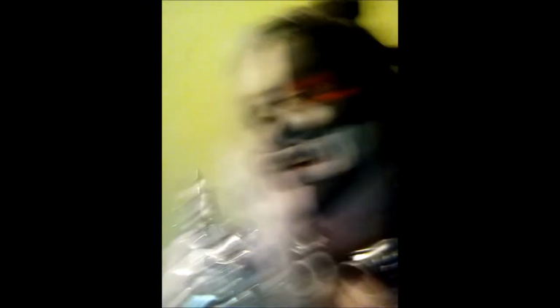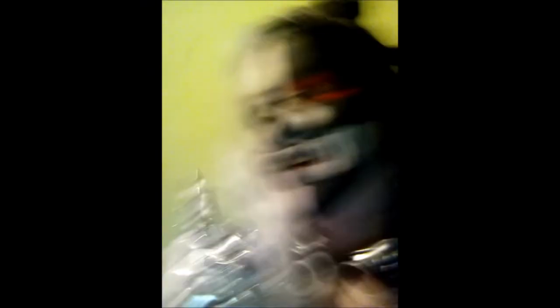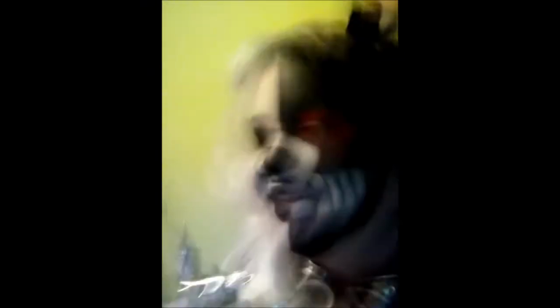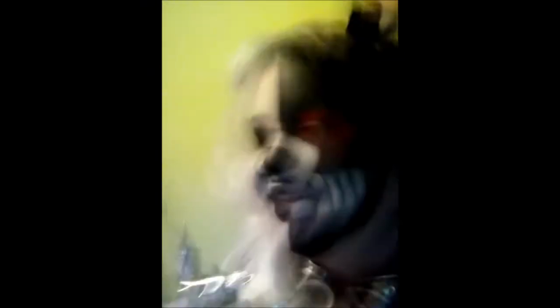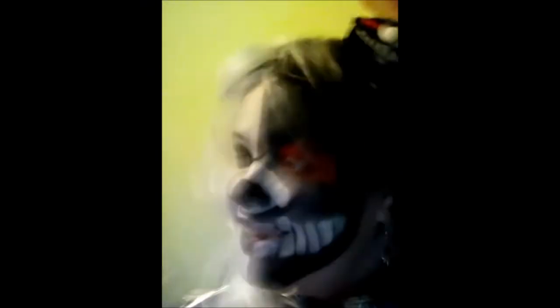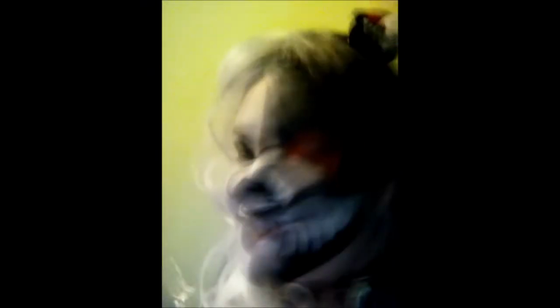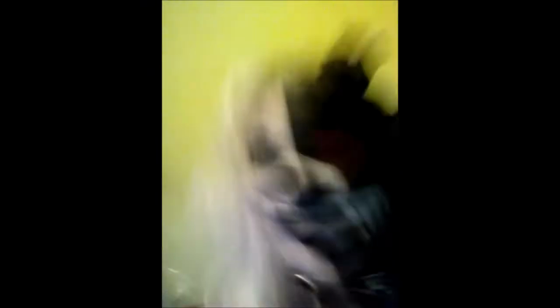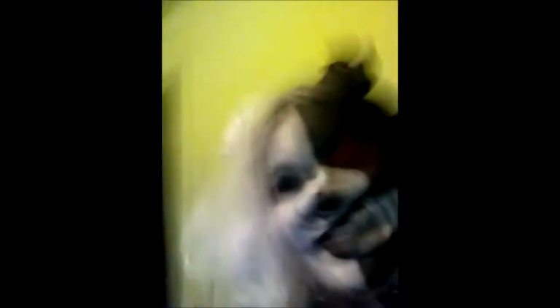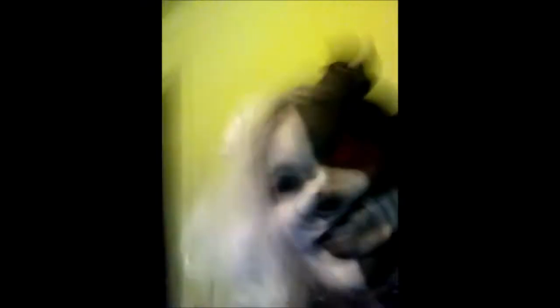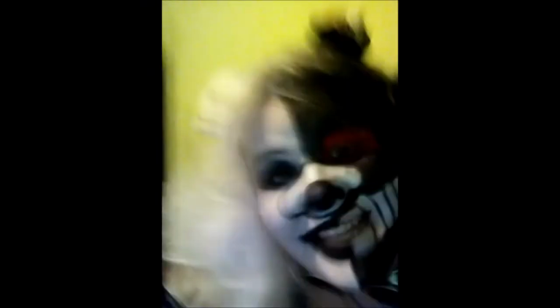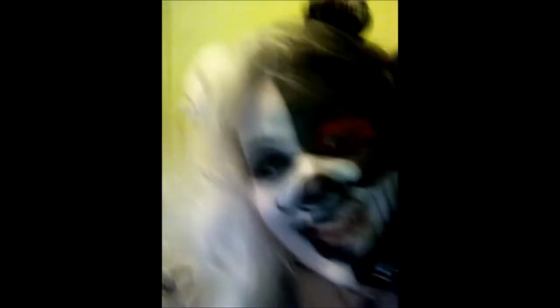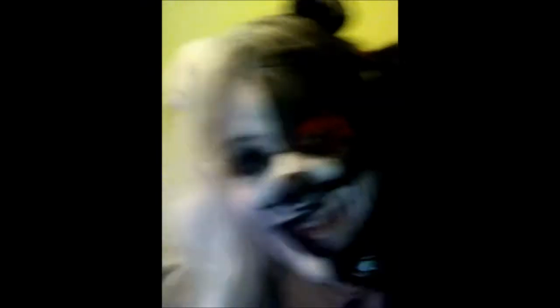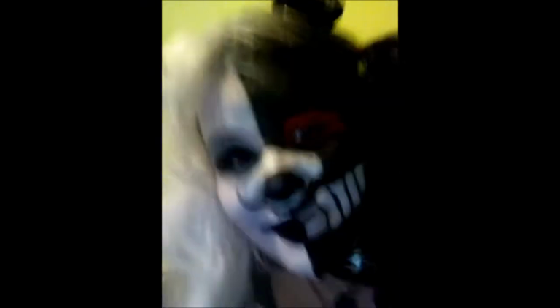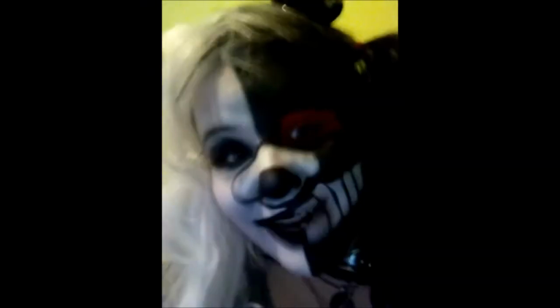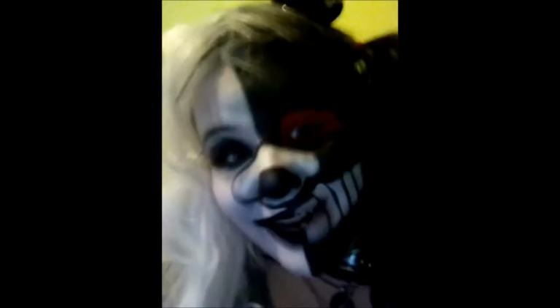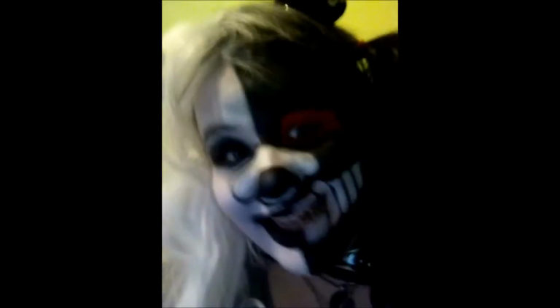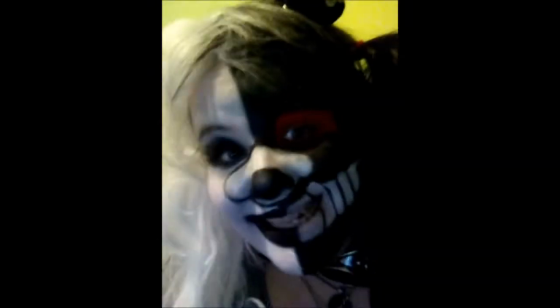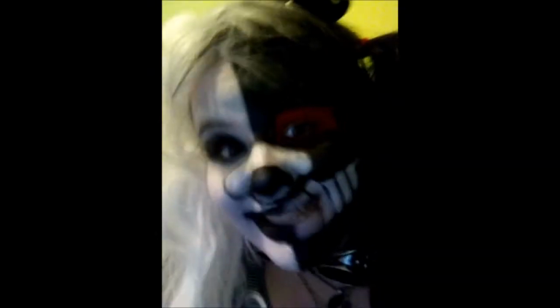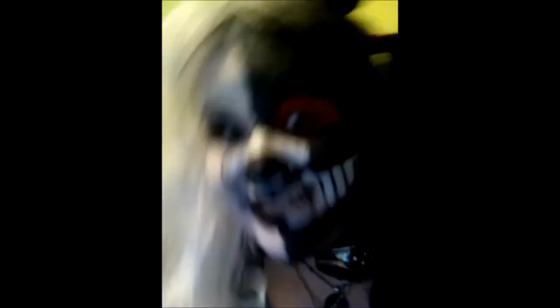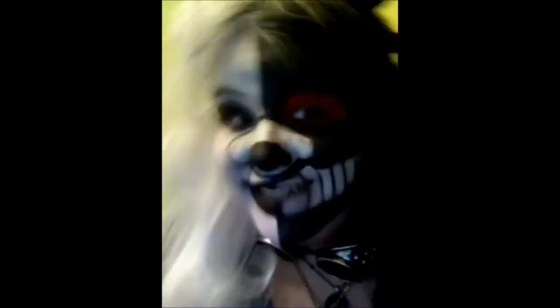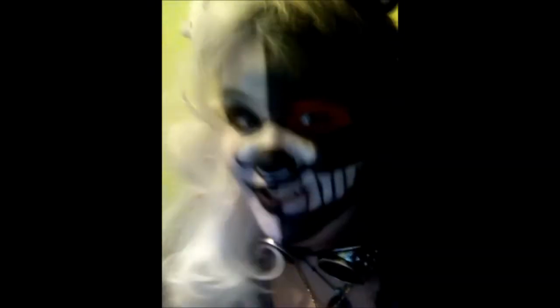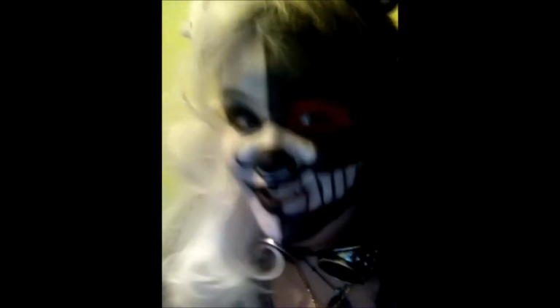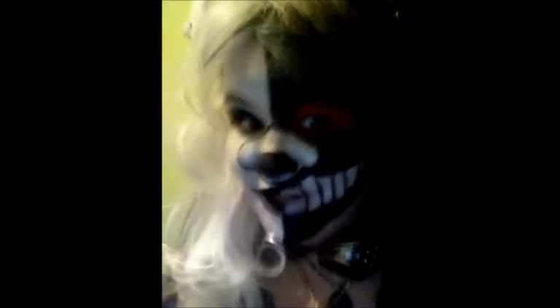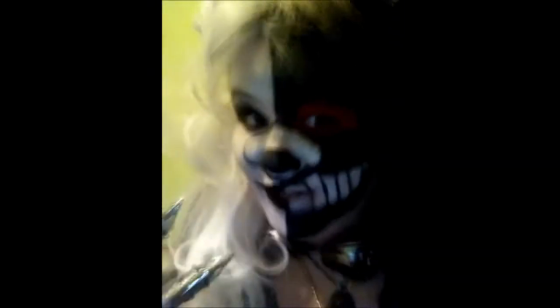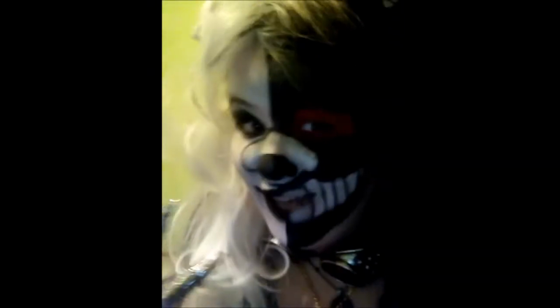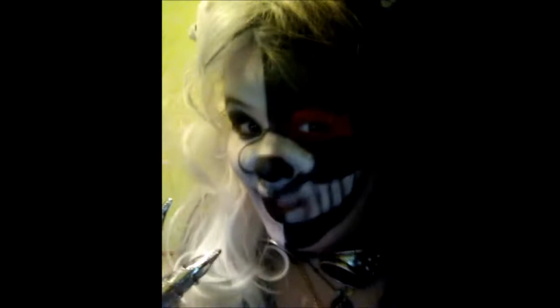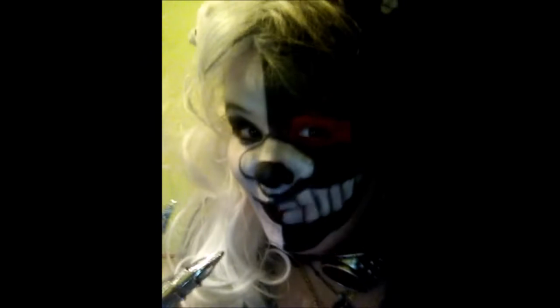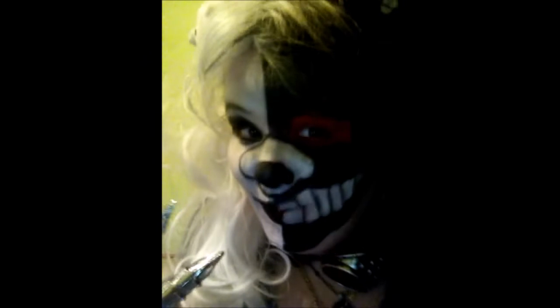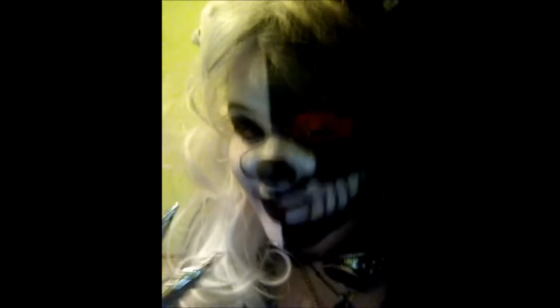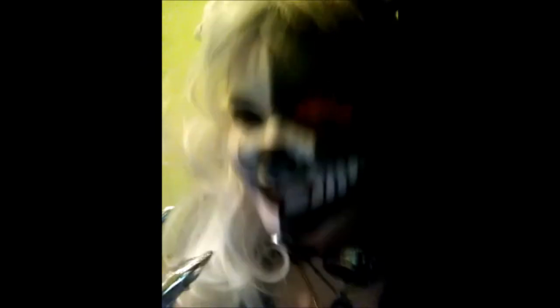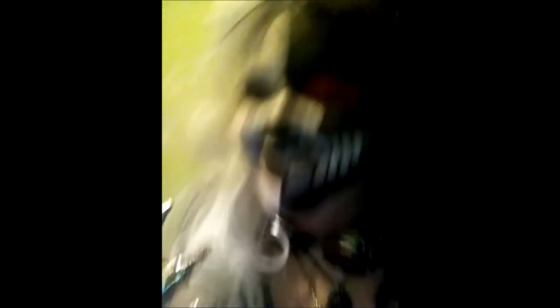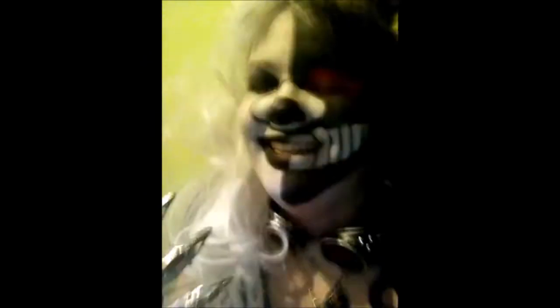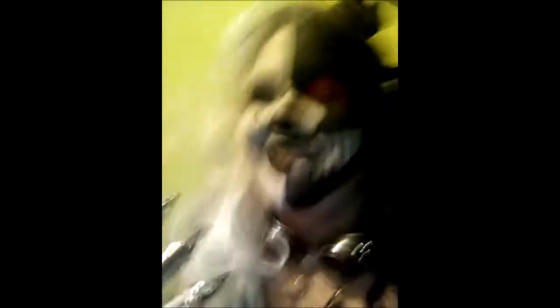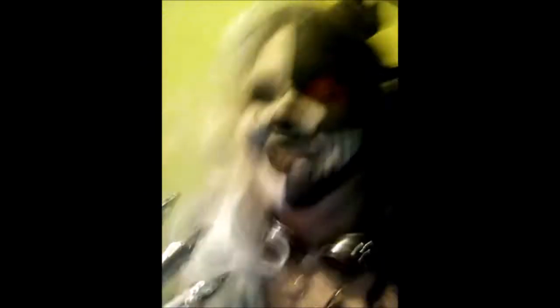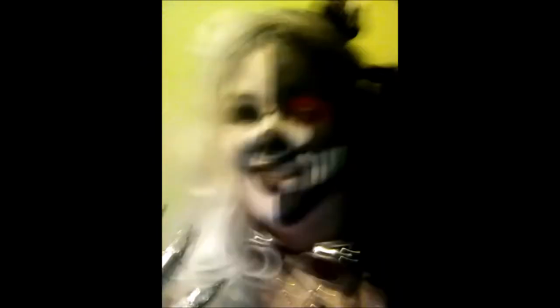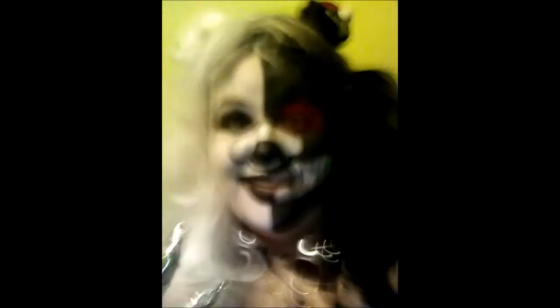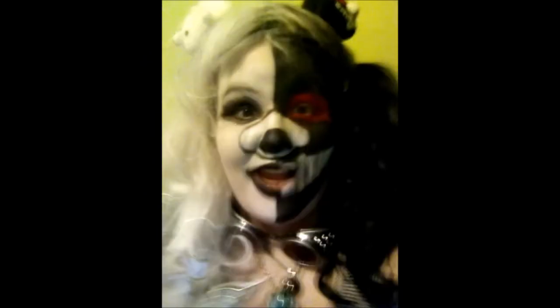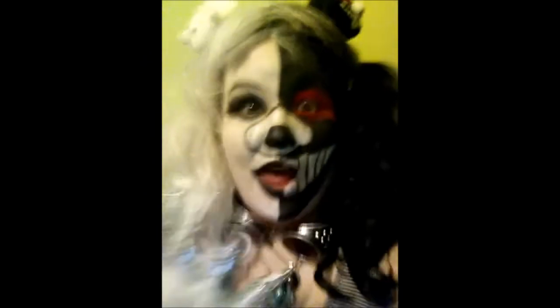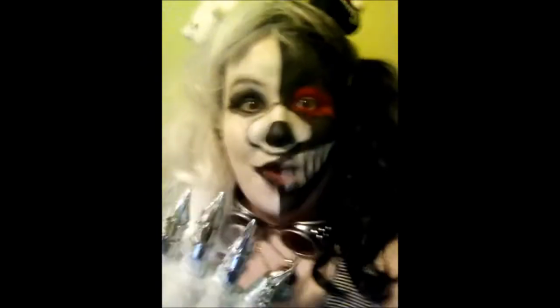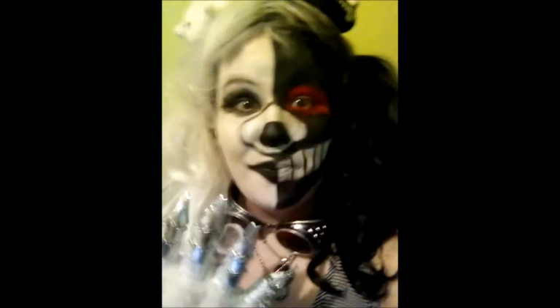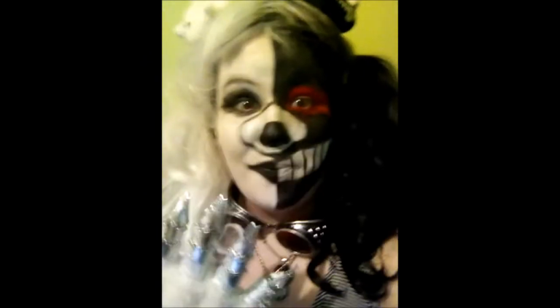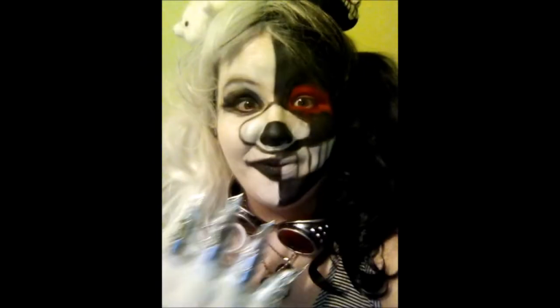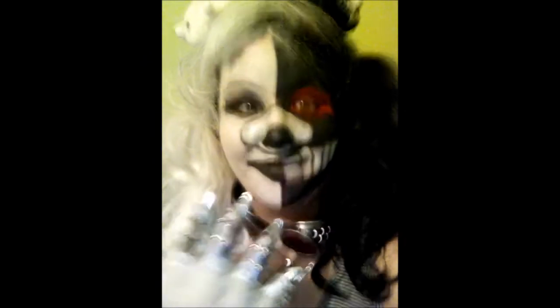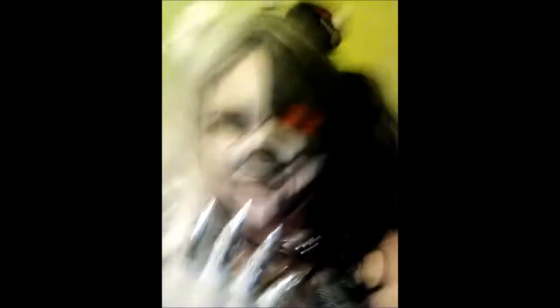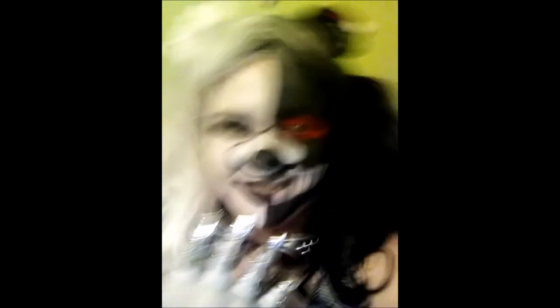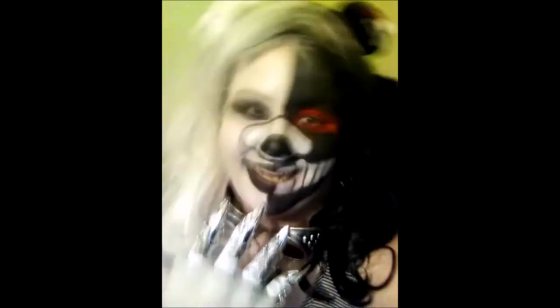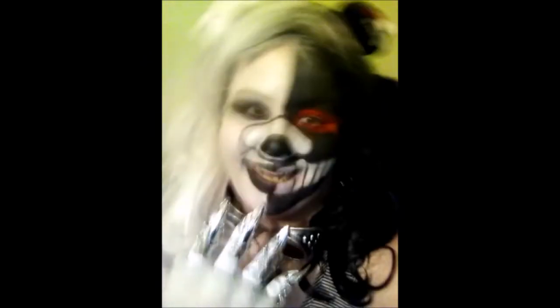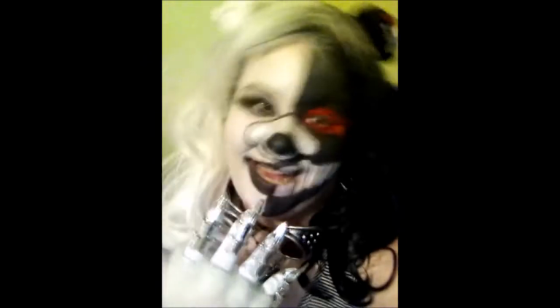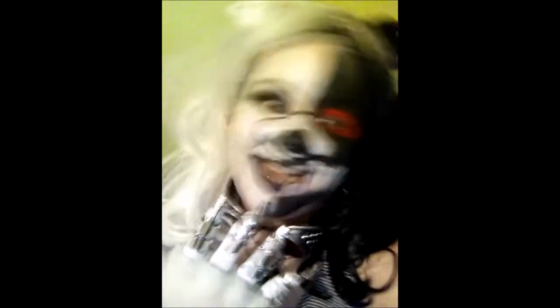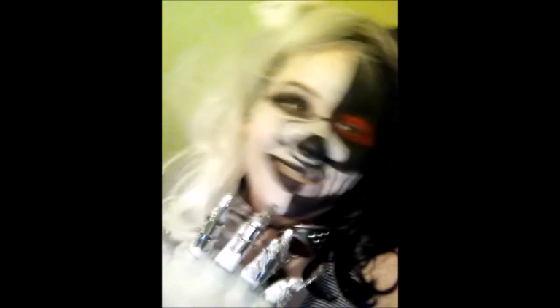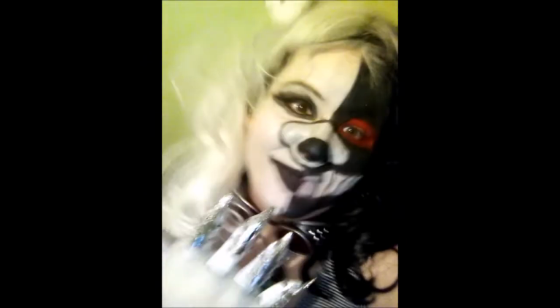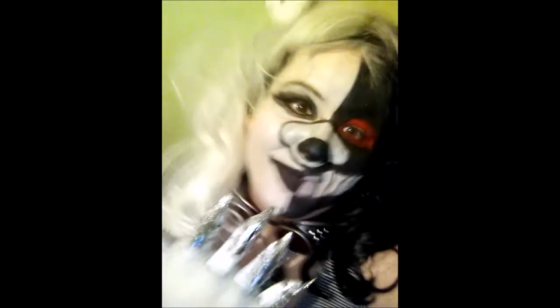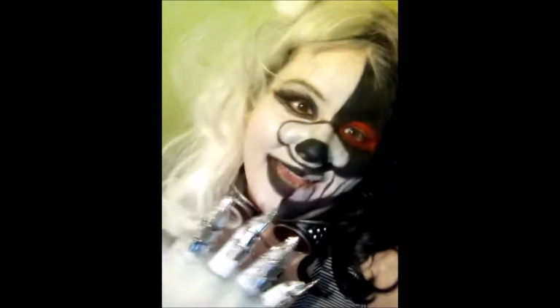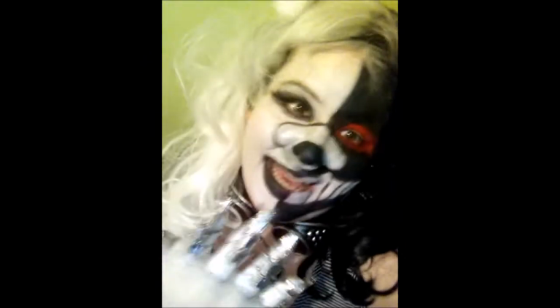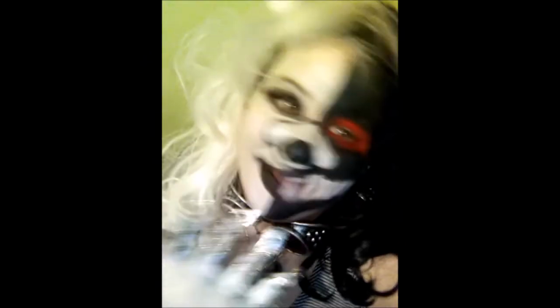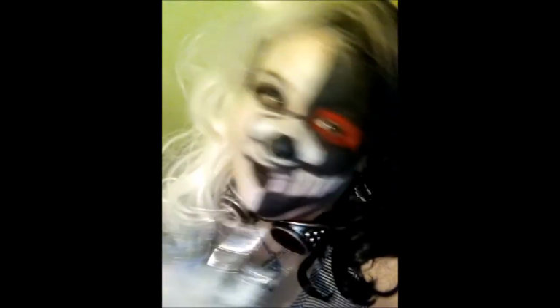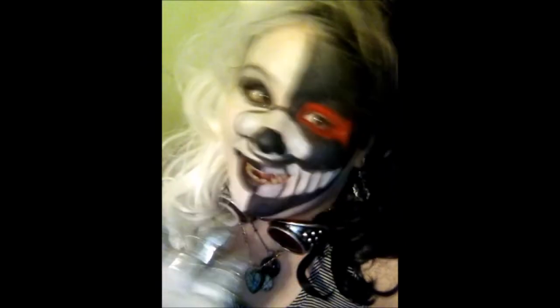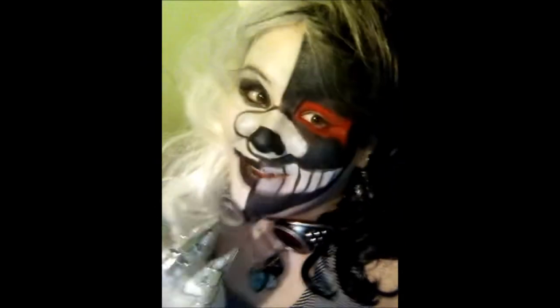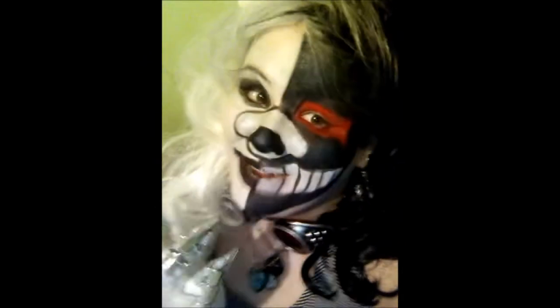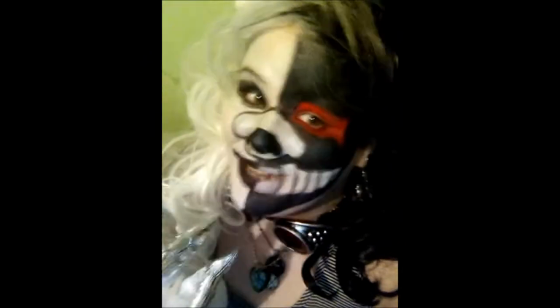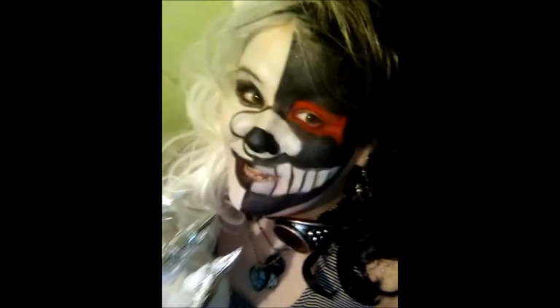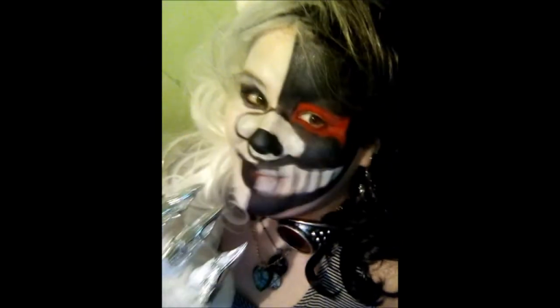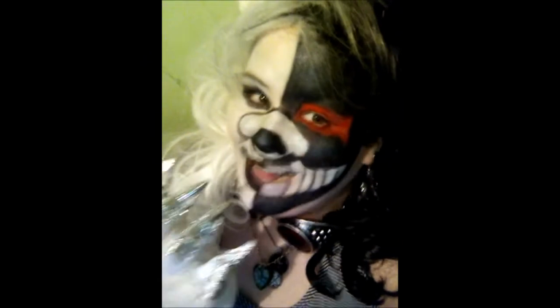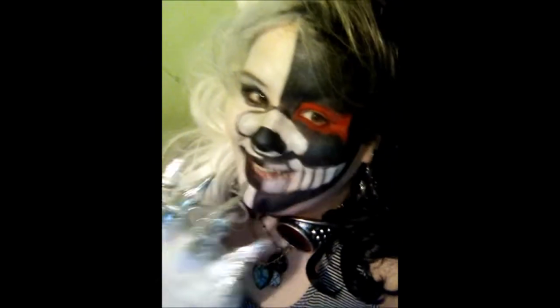Who'd you think it was? Junko? Nope! It's me! Monokuma!